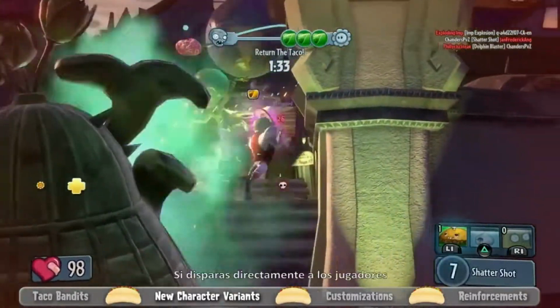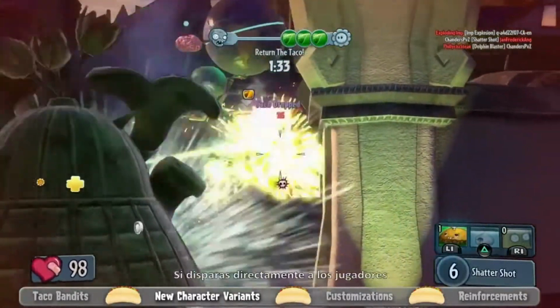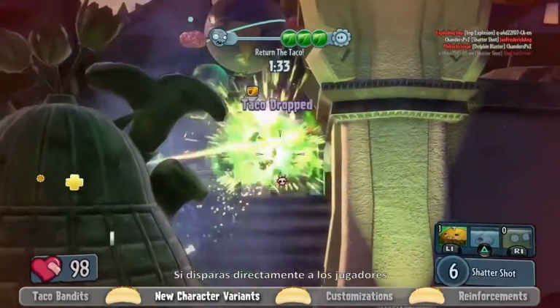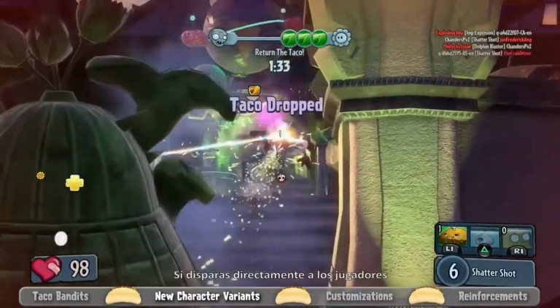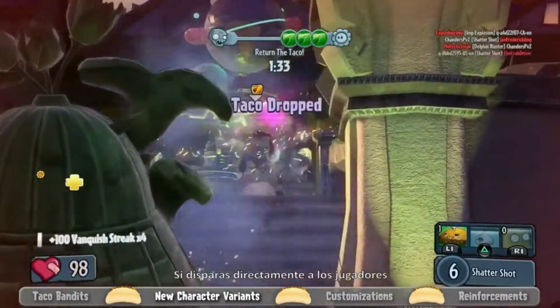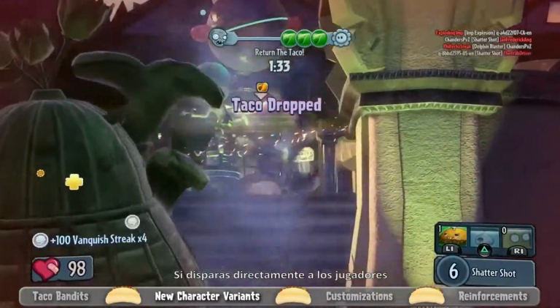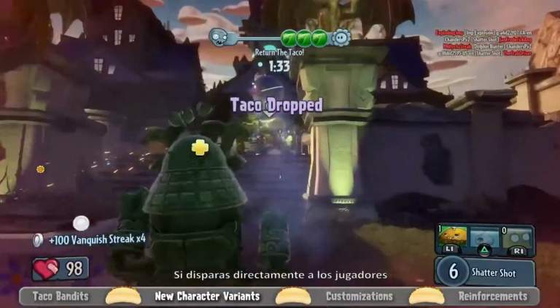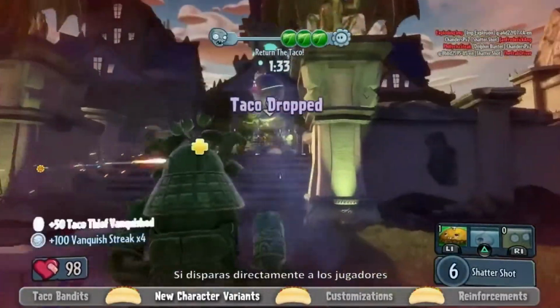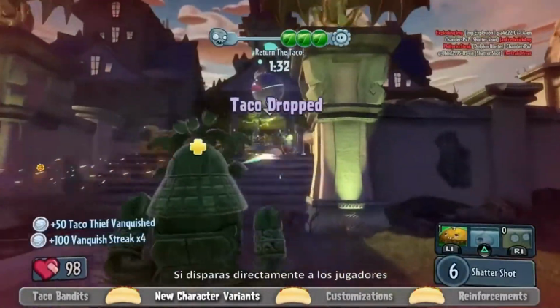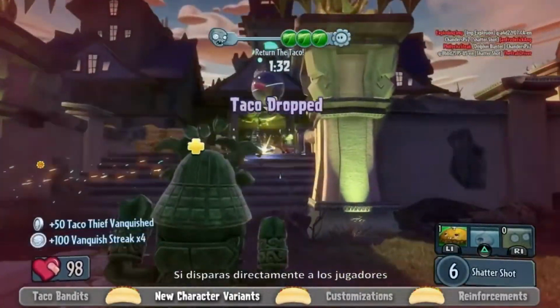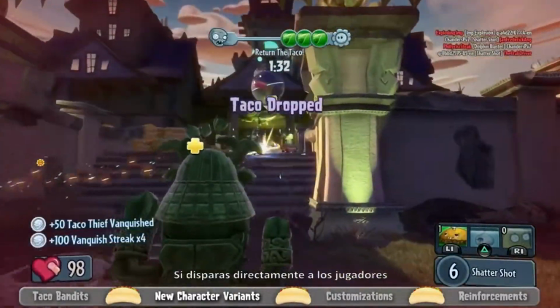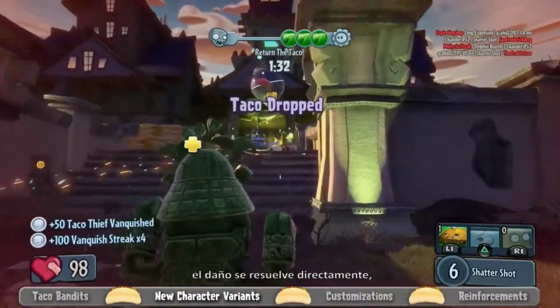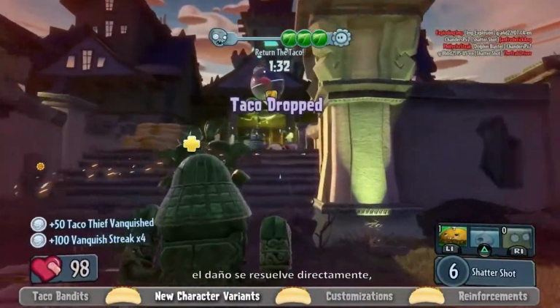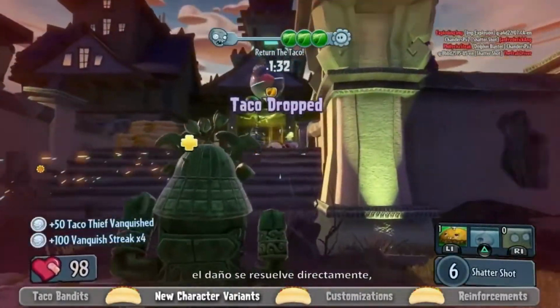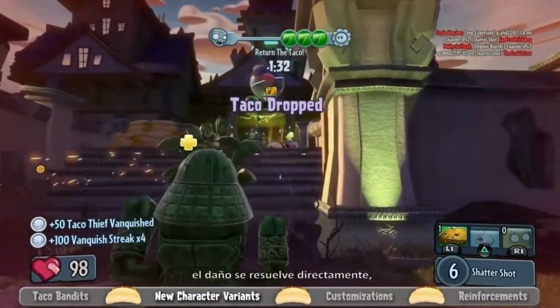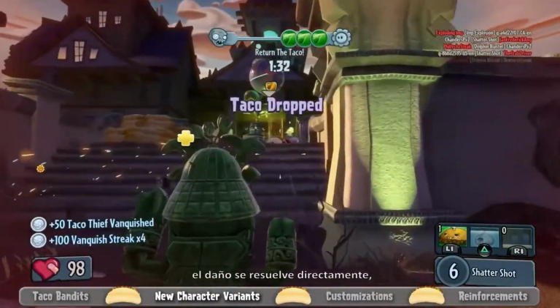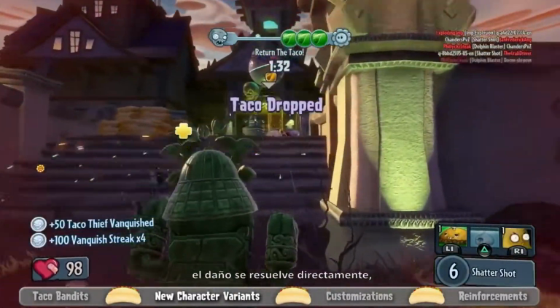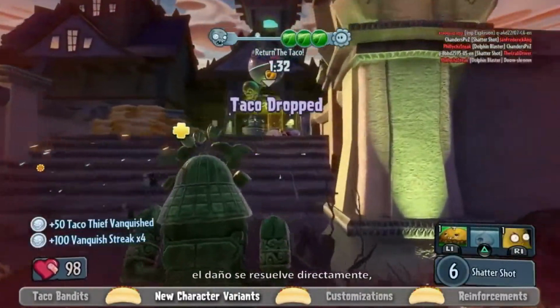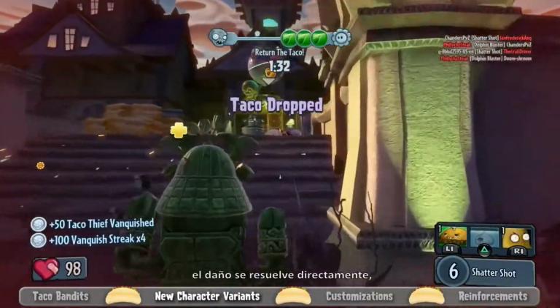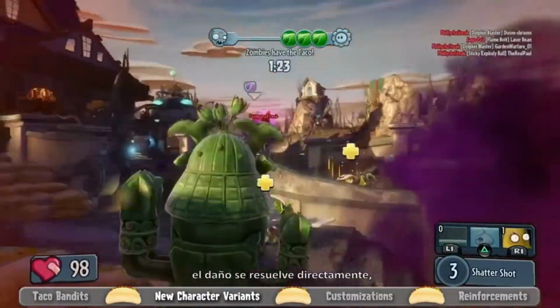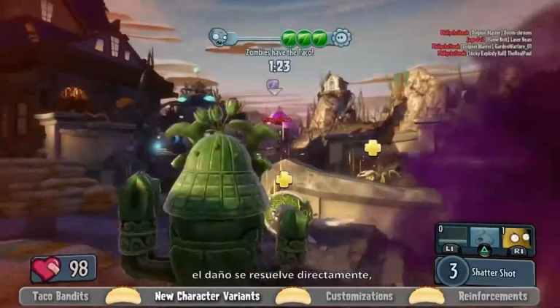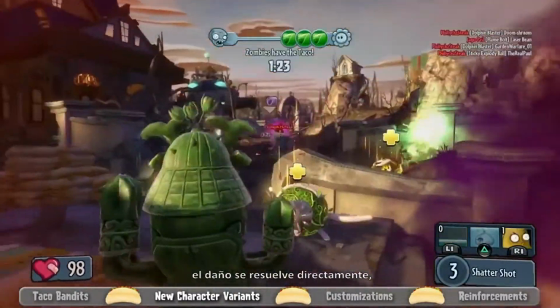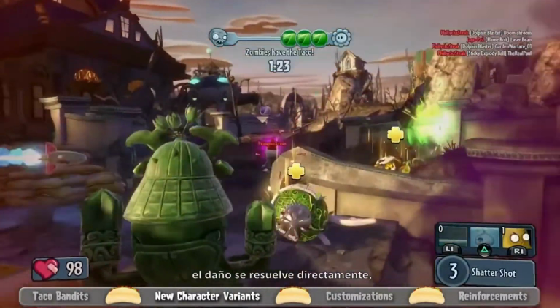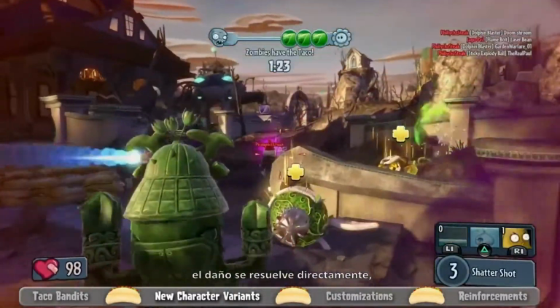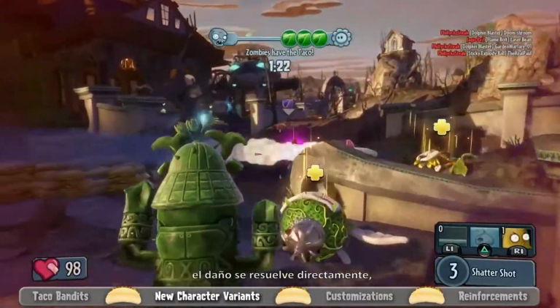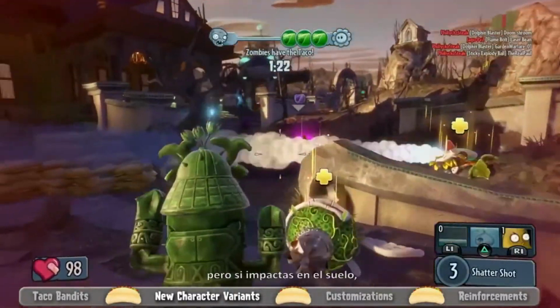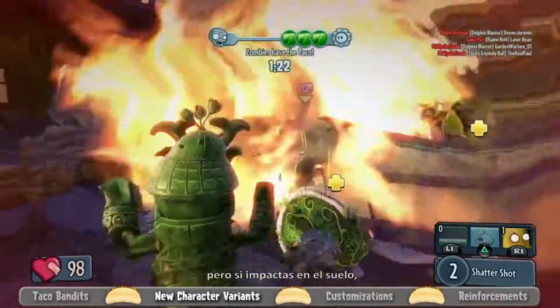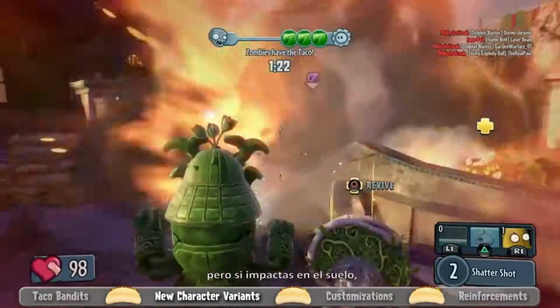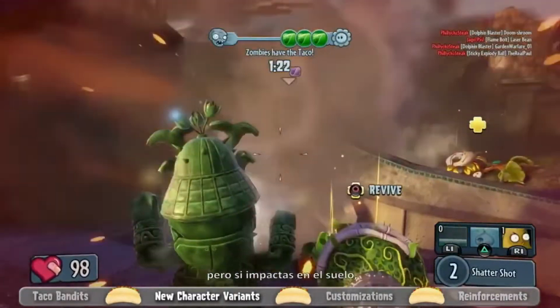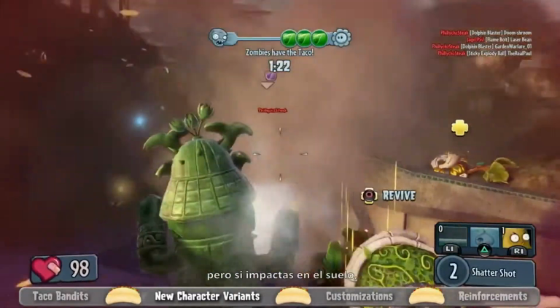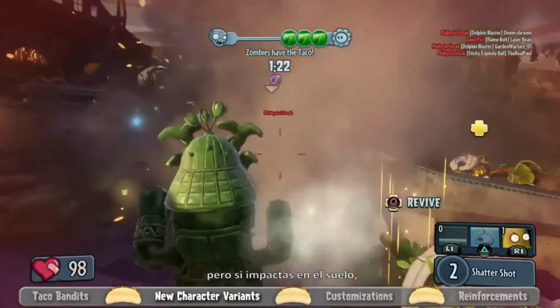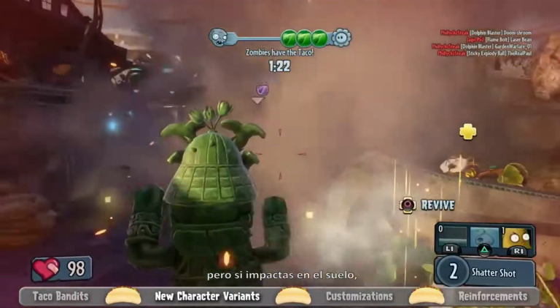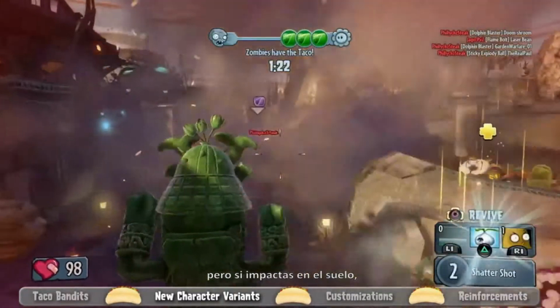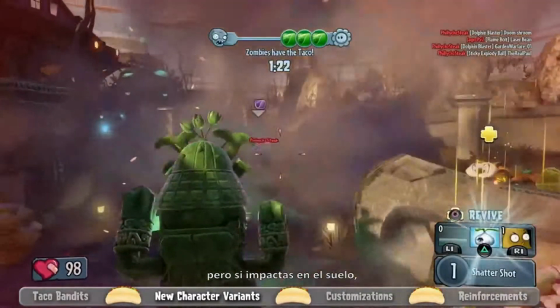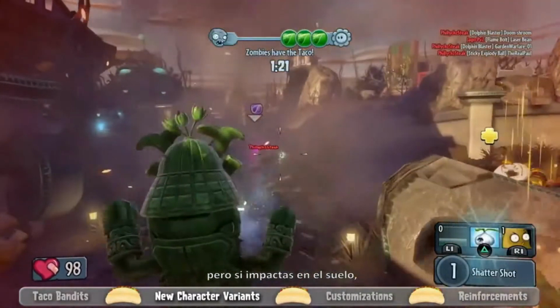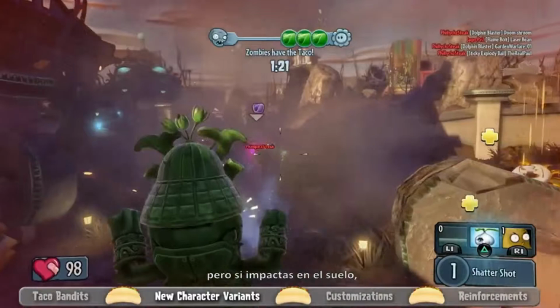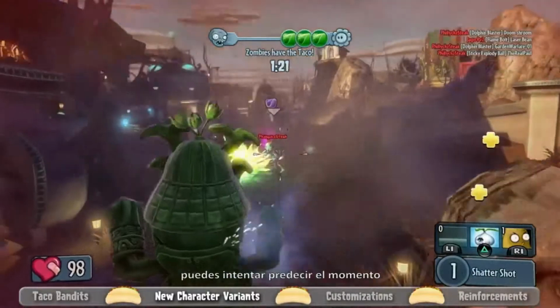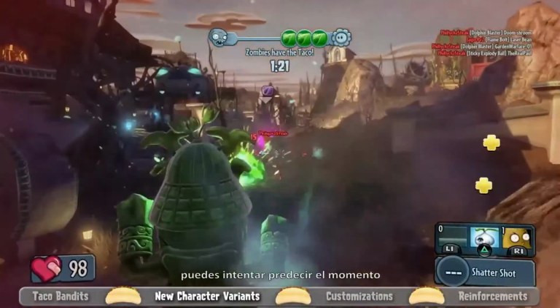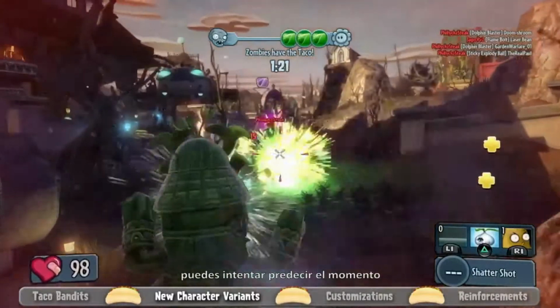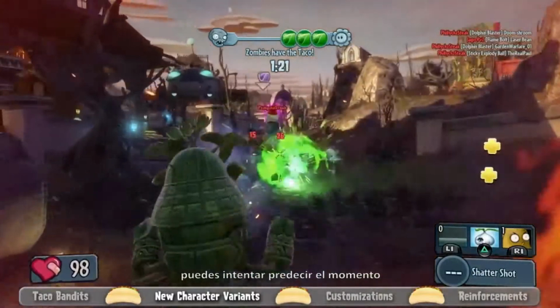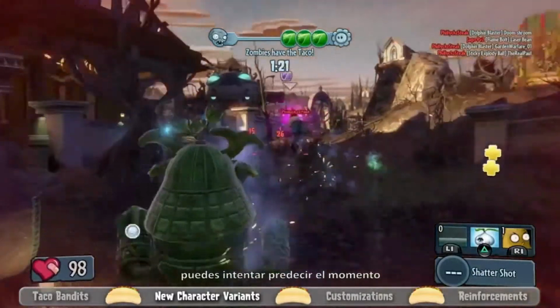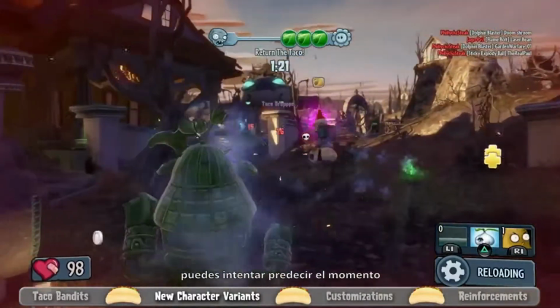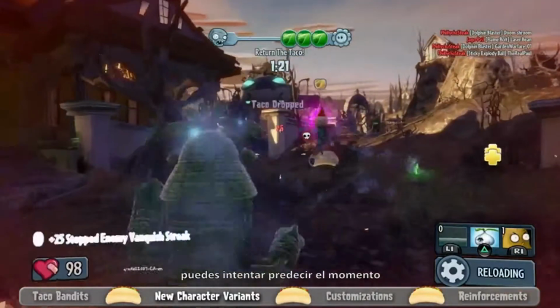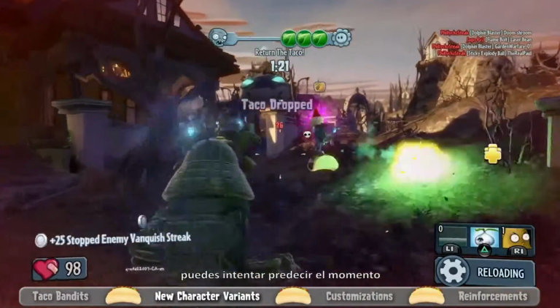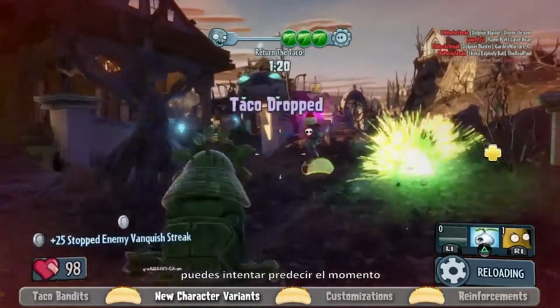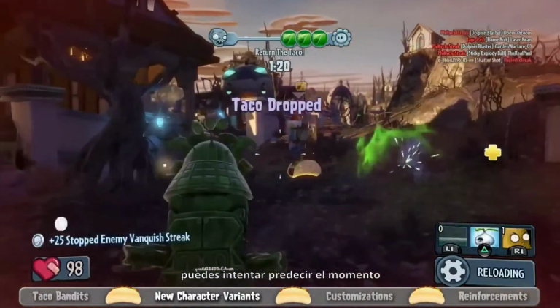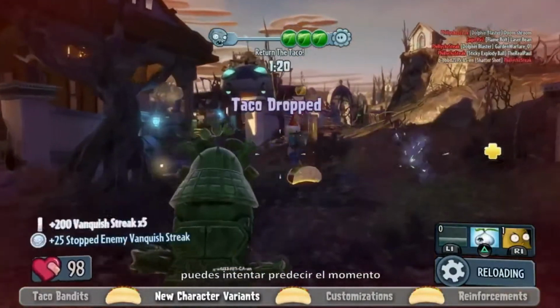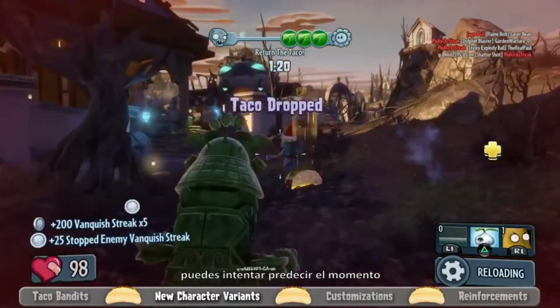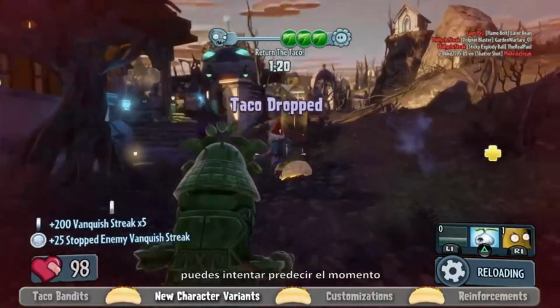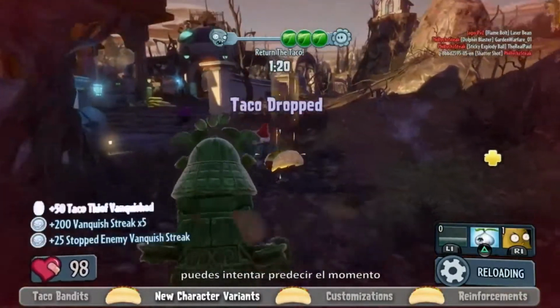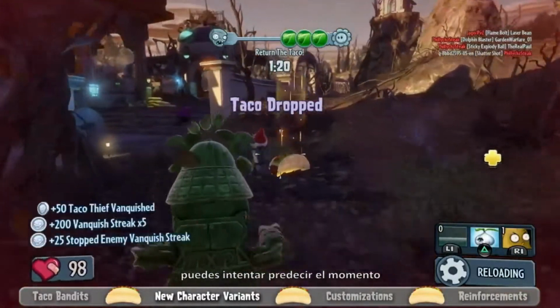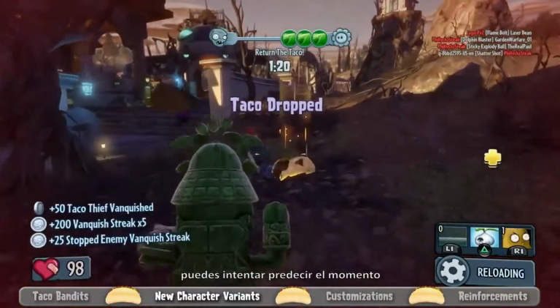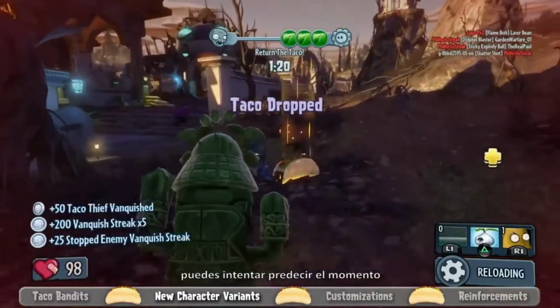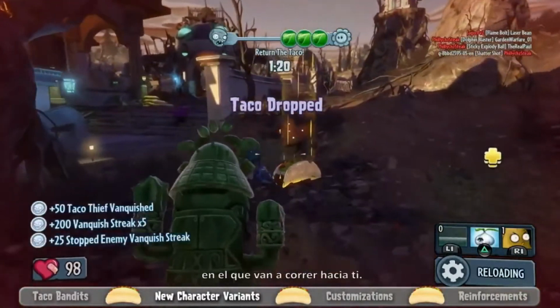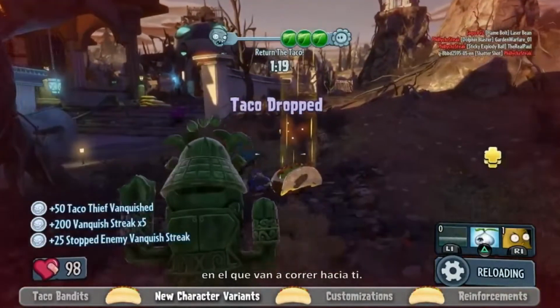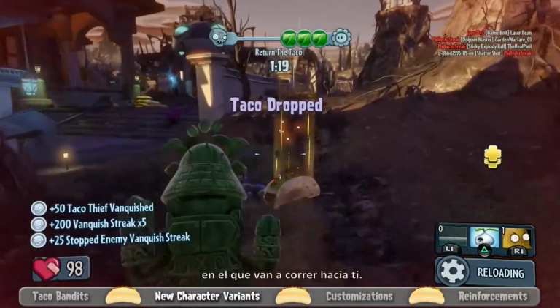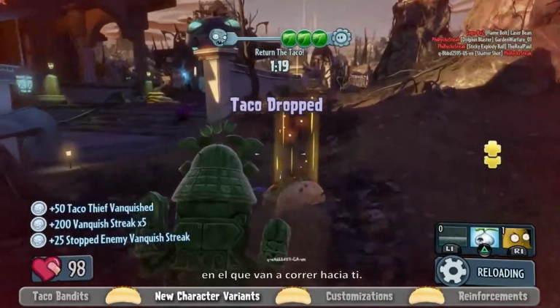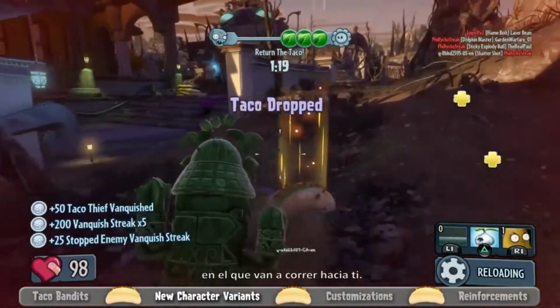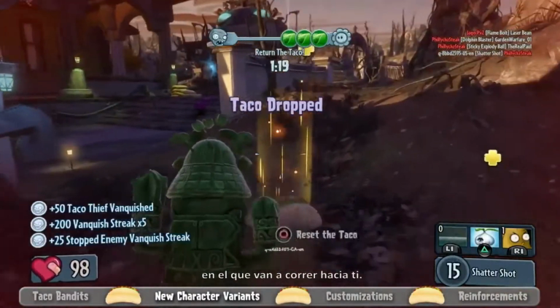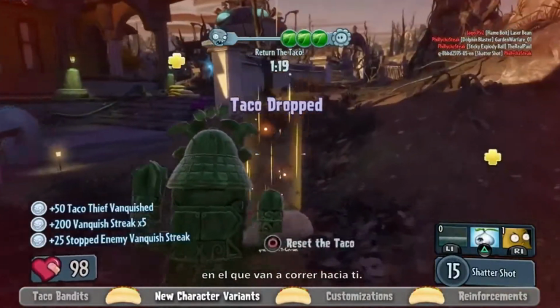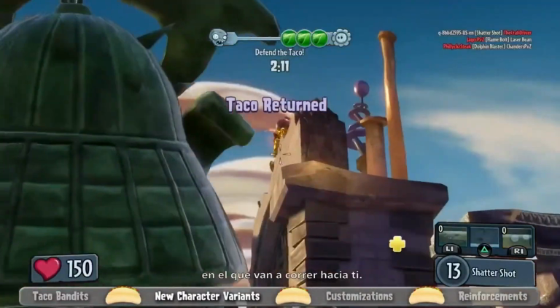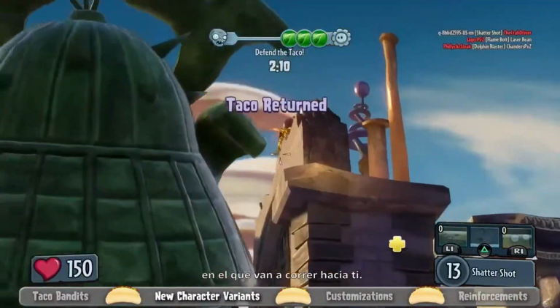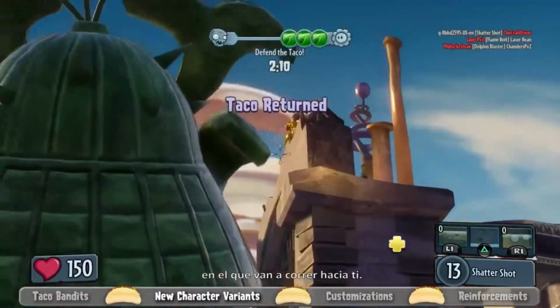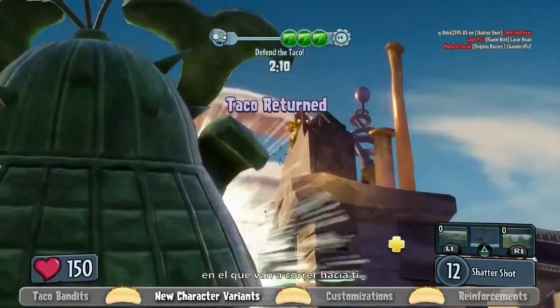If you hit players directly, the damage happens right away, but if you hit the ground, you can time it and wait for people to run towards you.